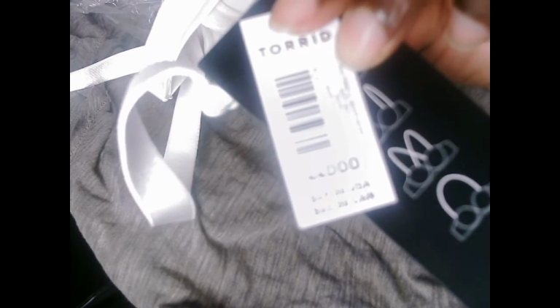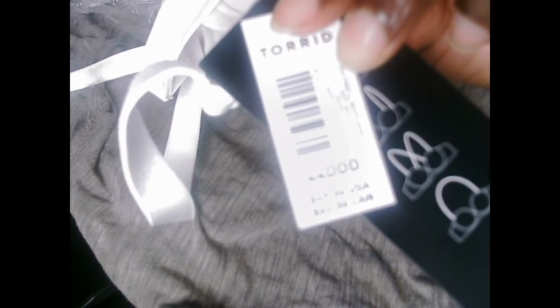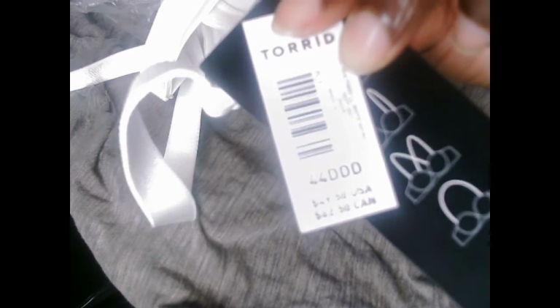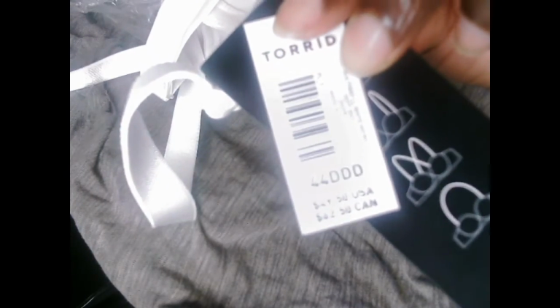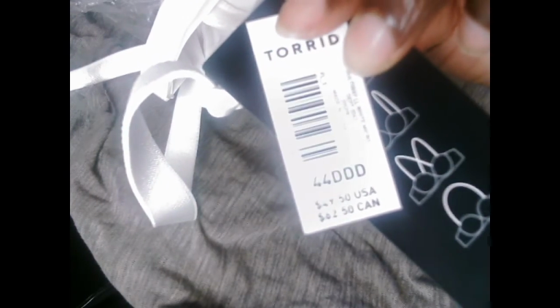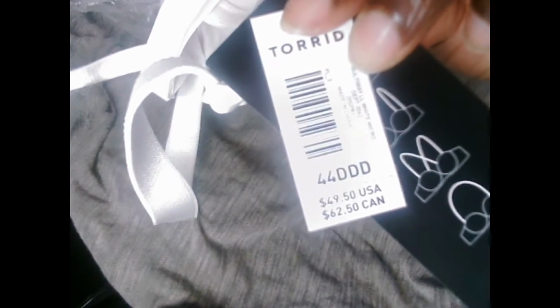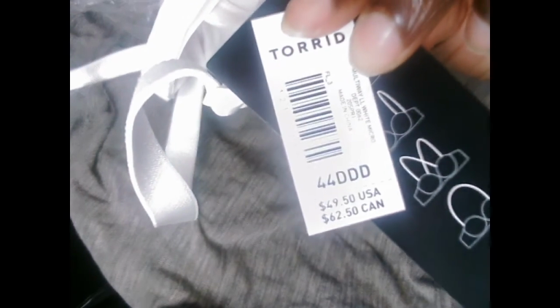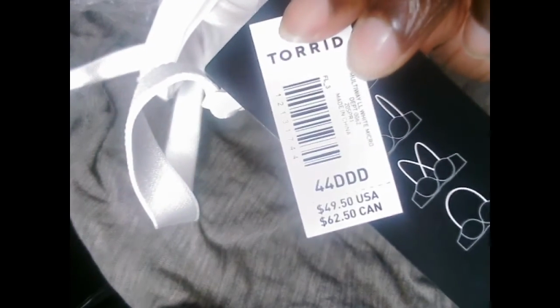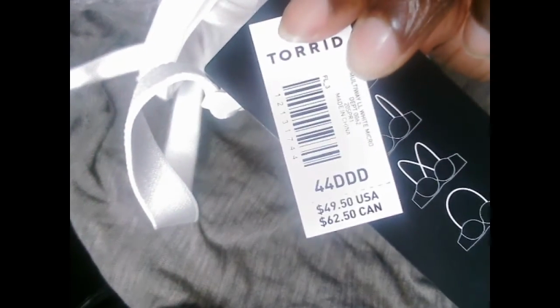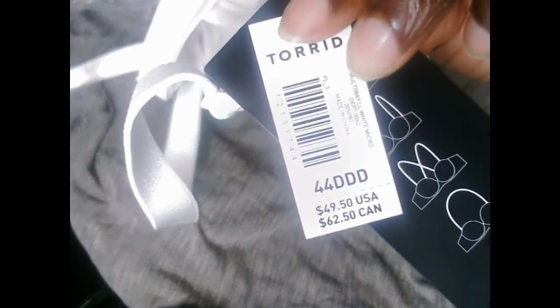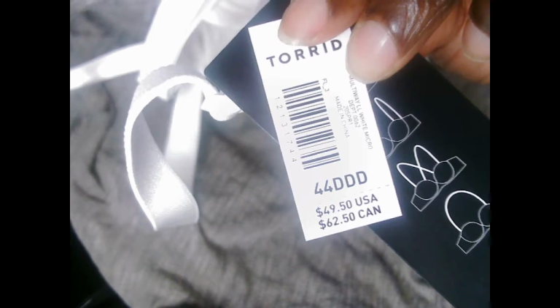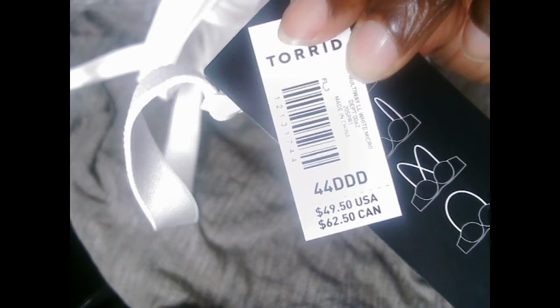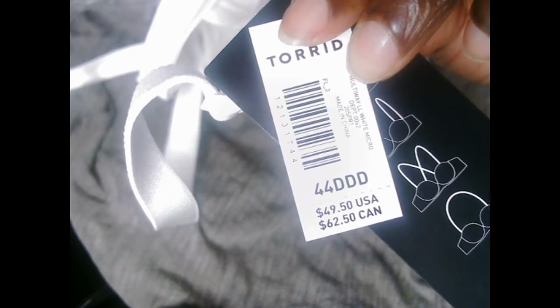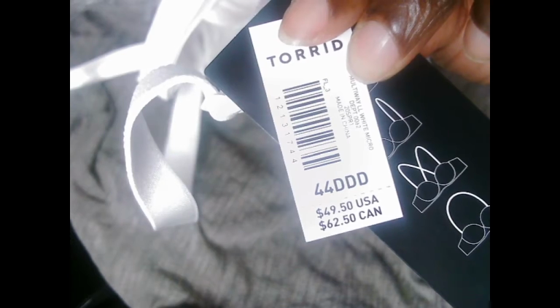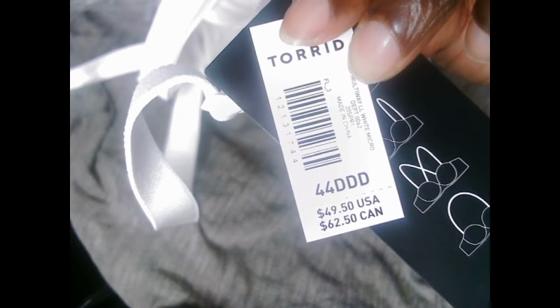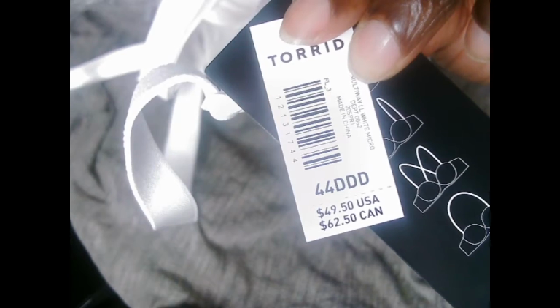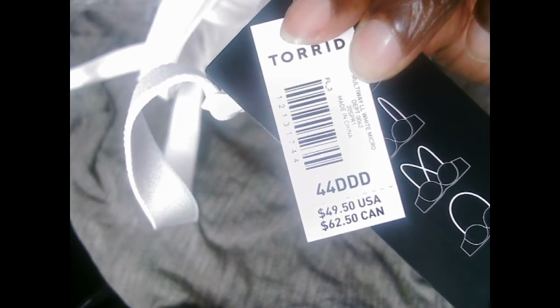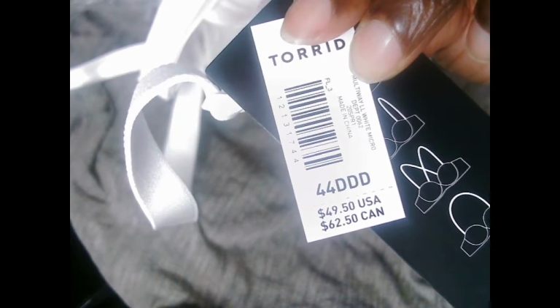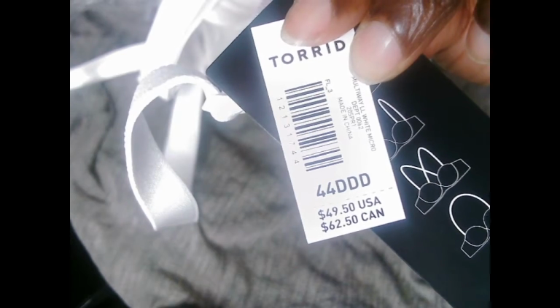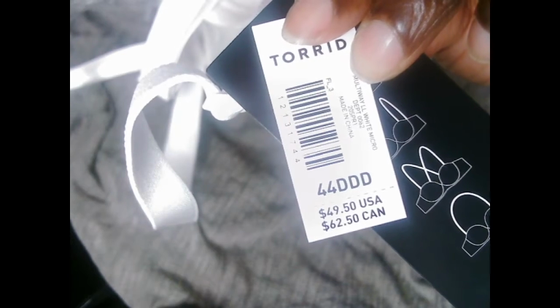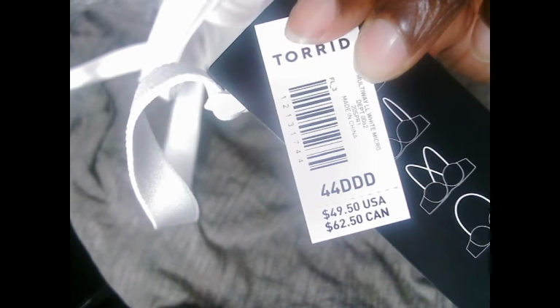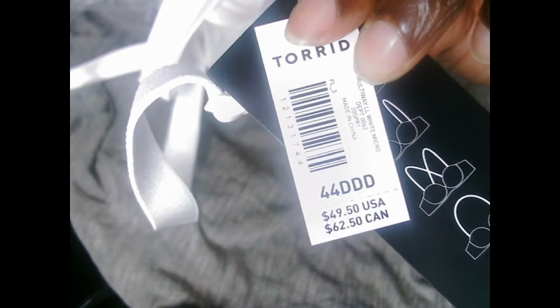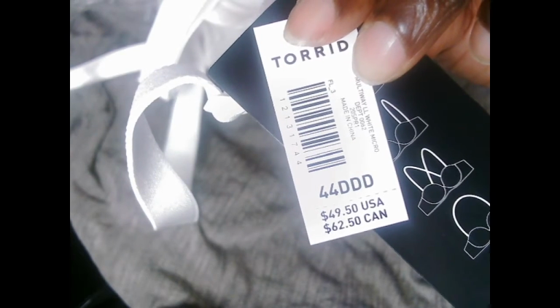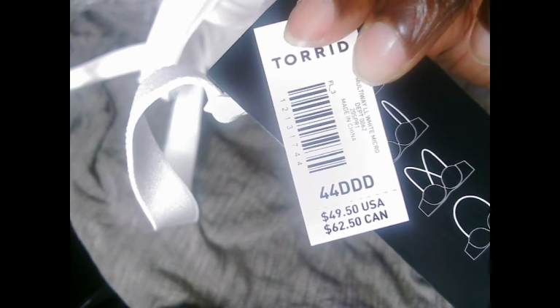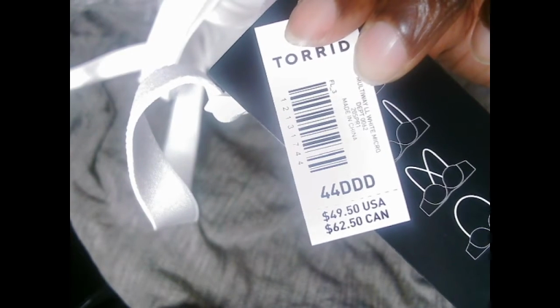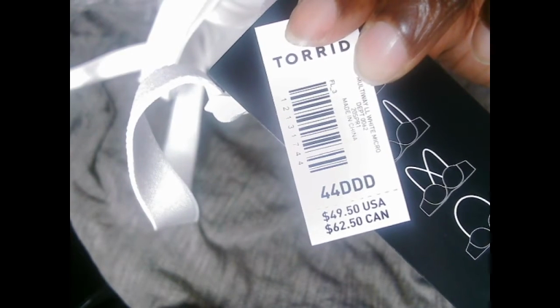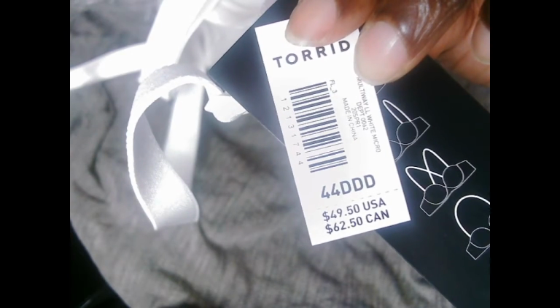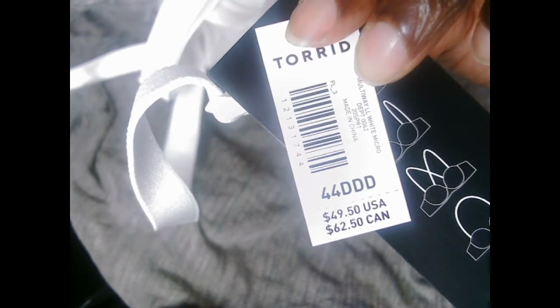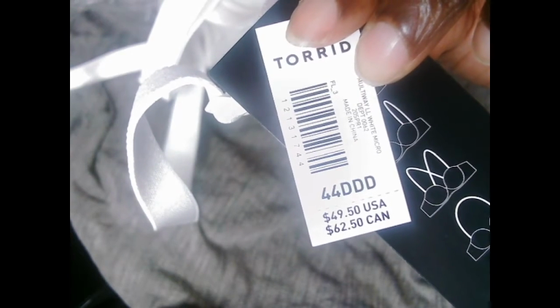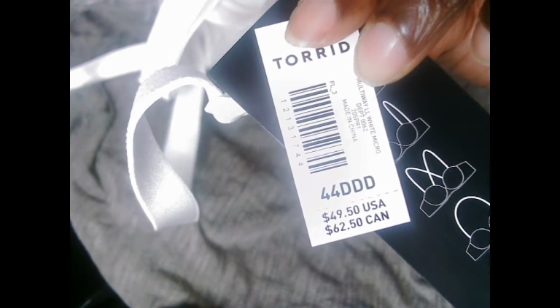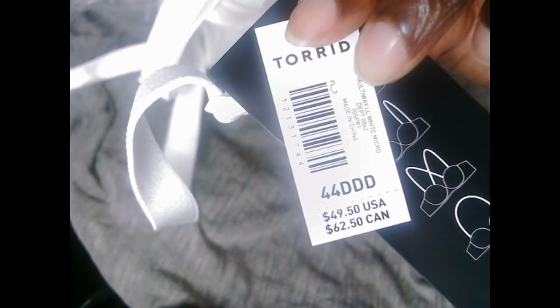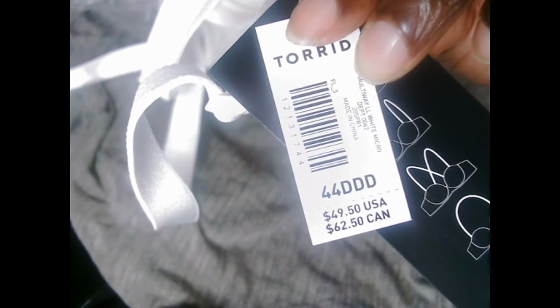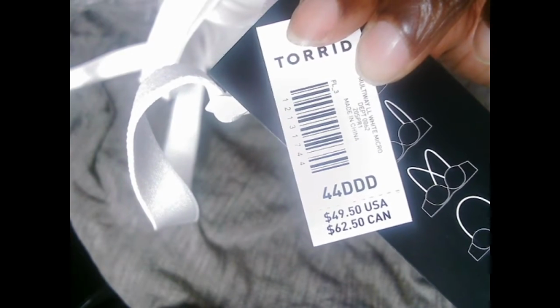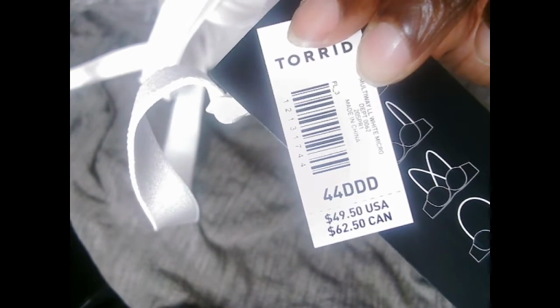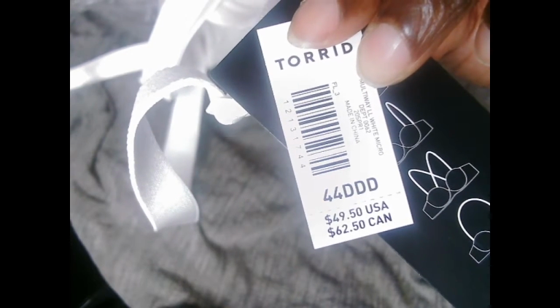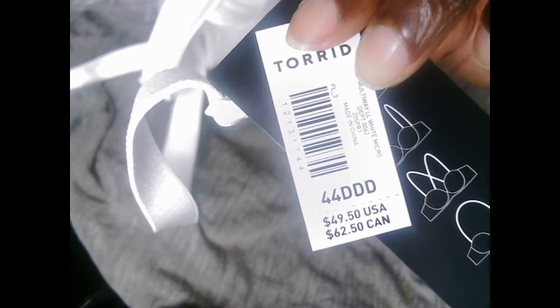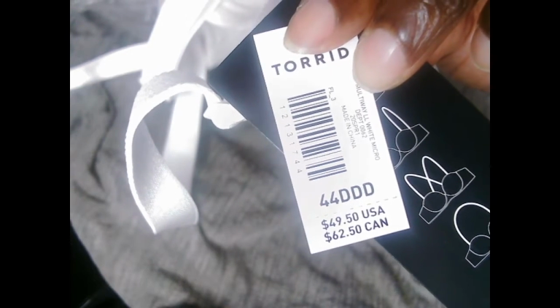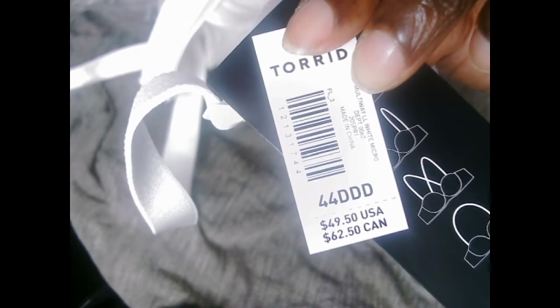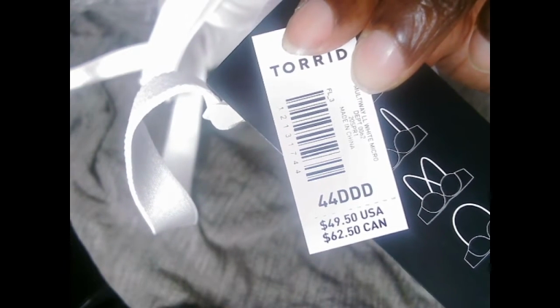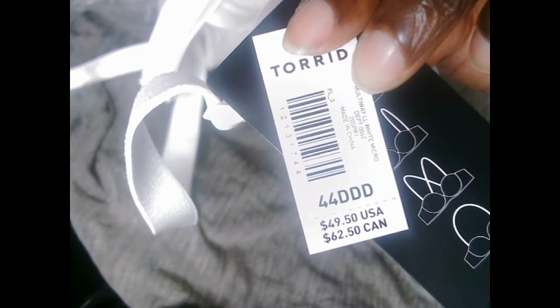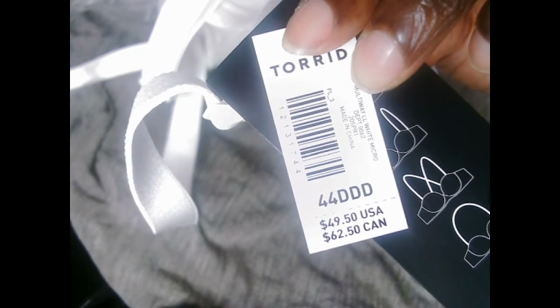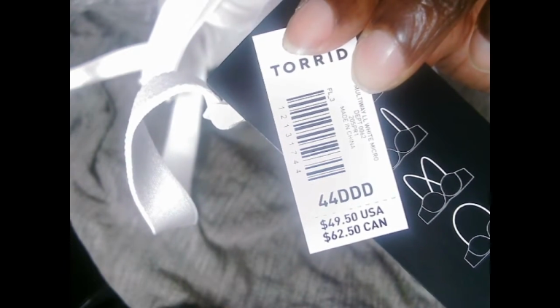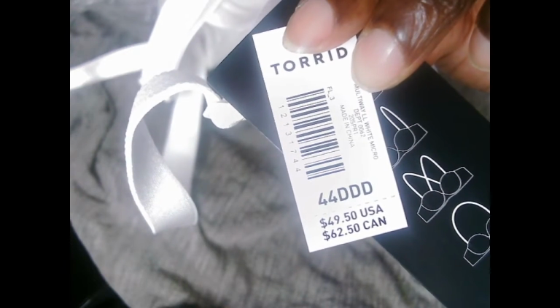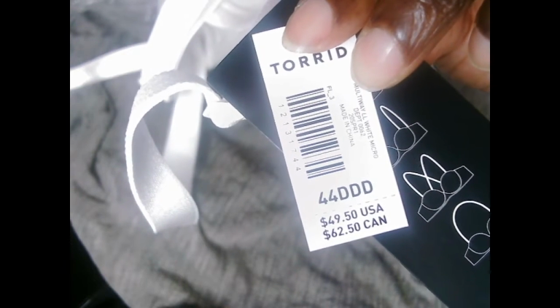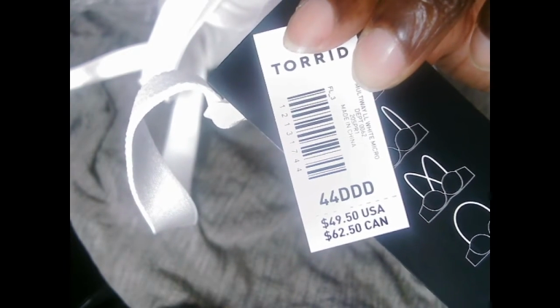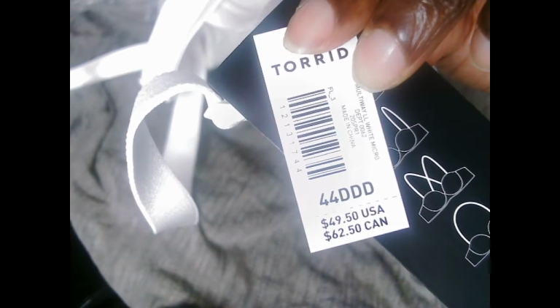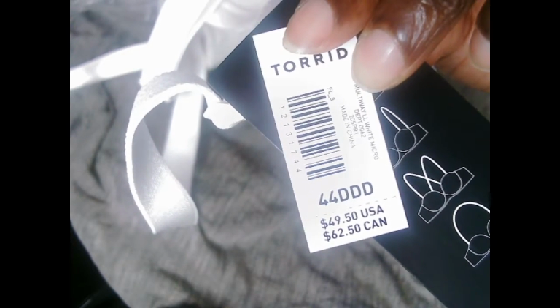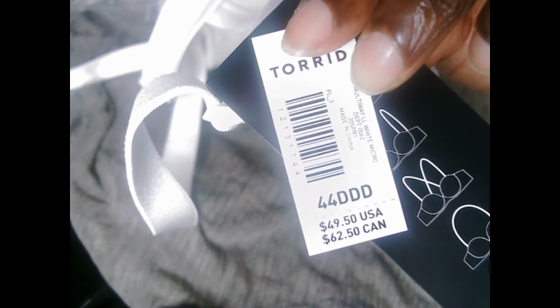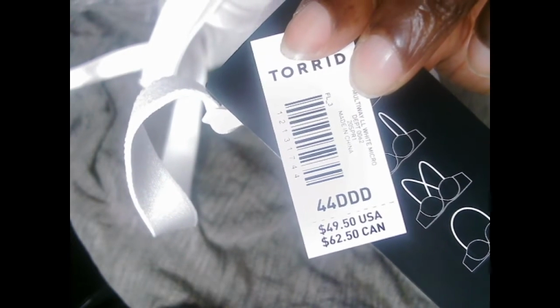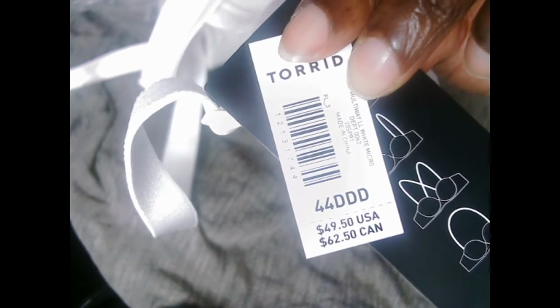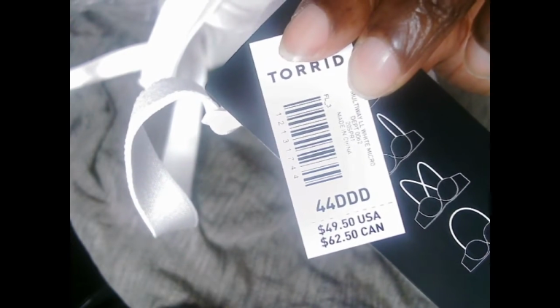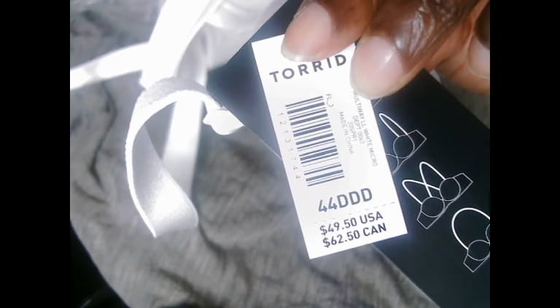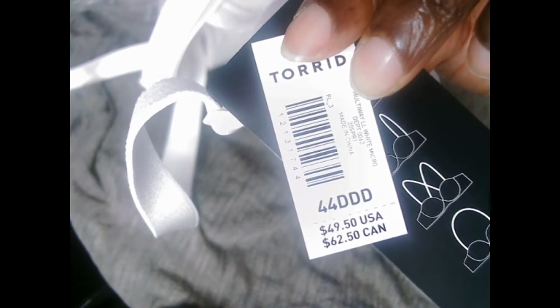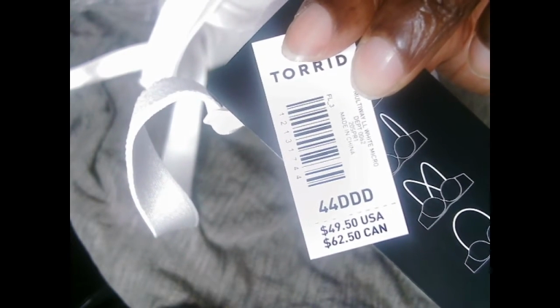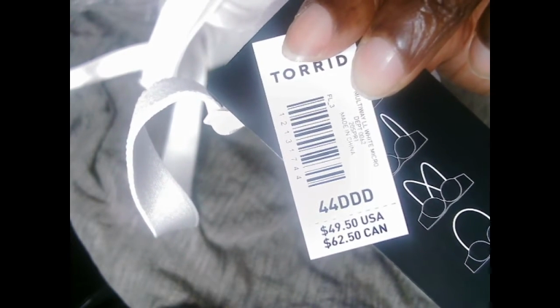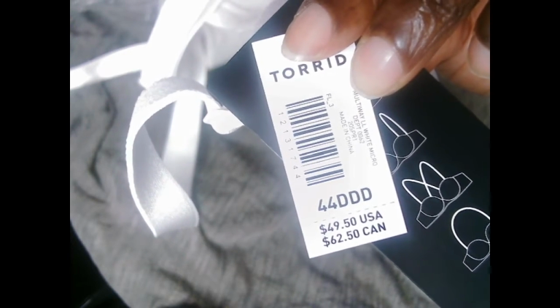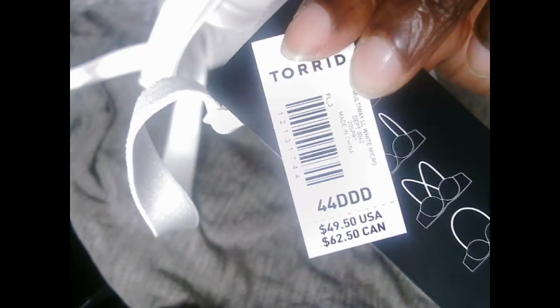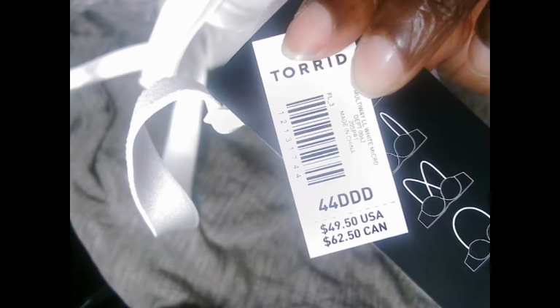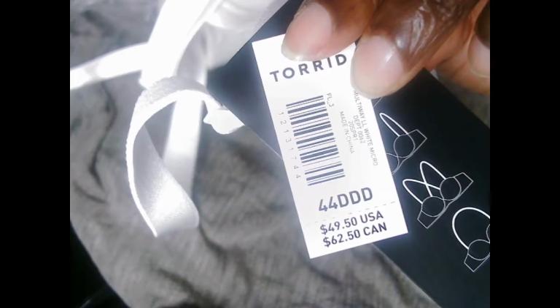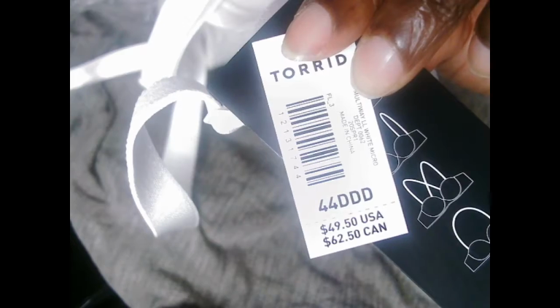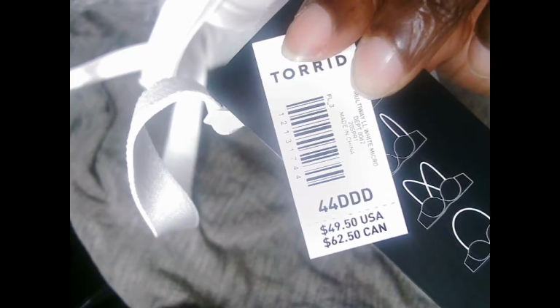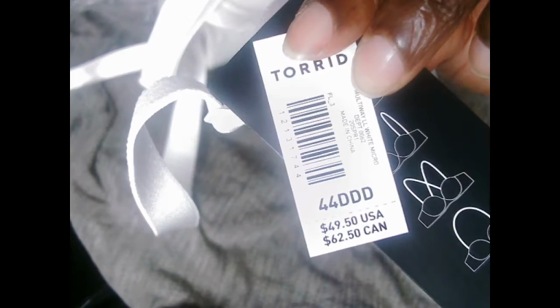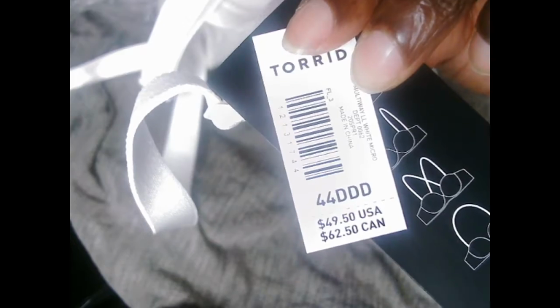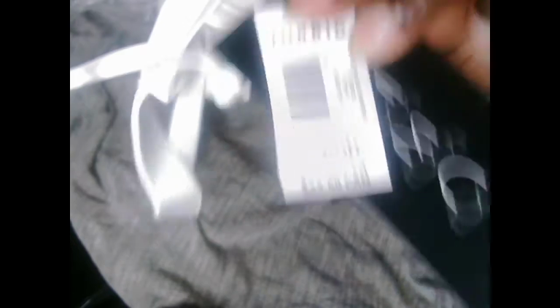Now this is the strapless bra. That's the retail price — $49.50.